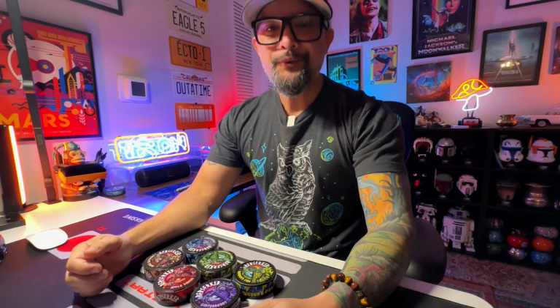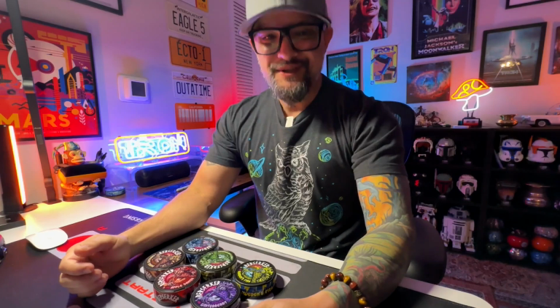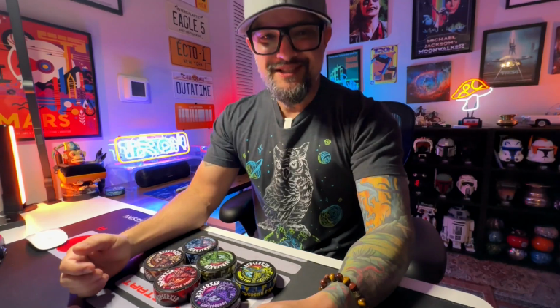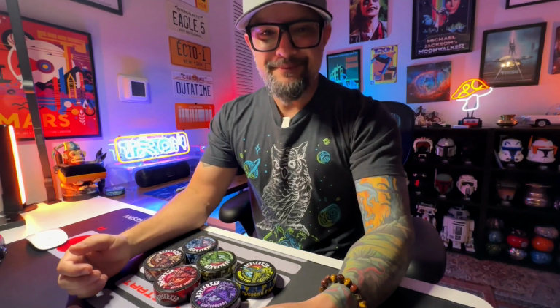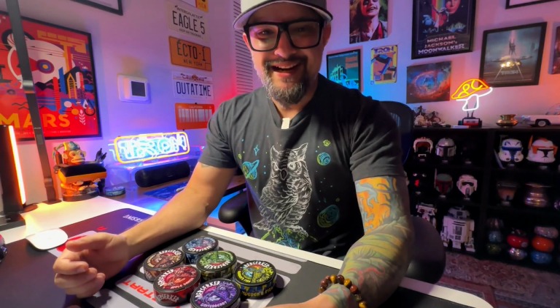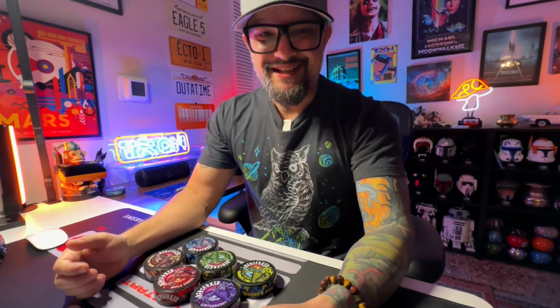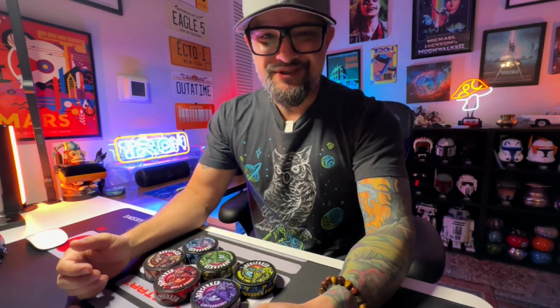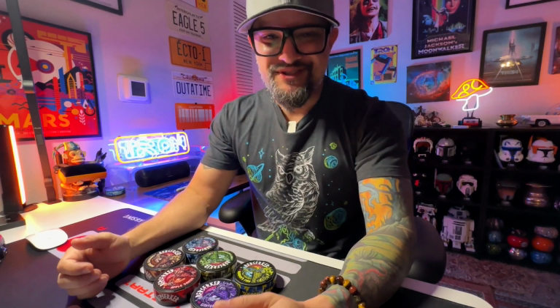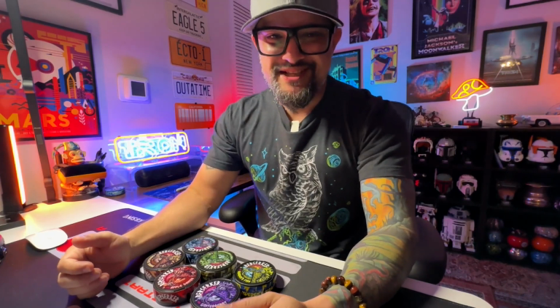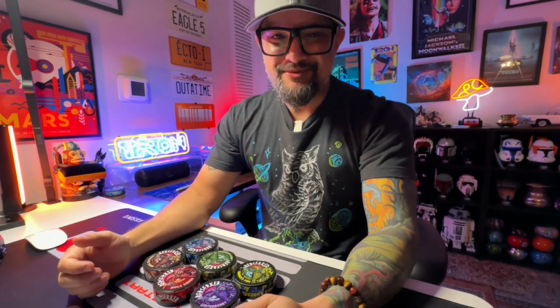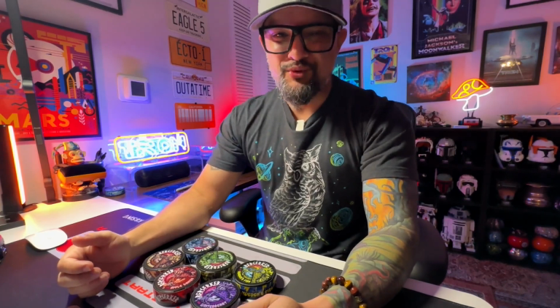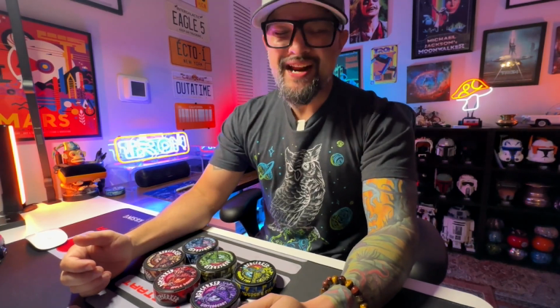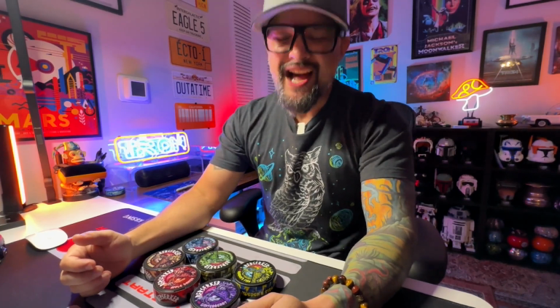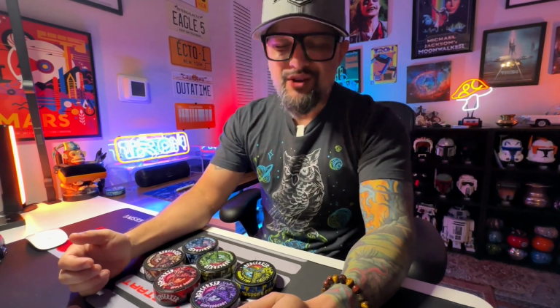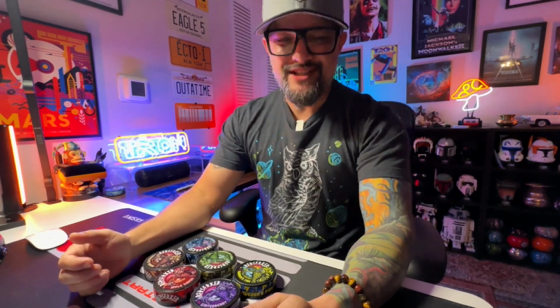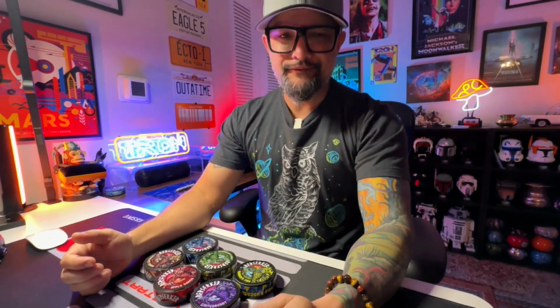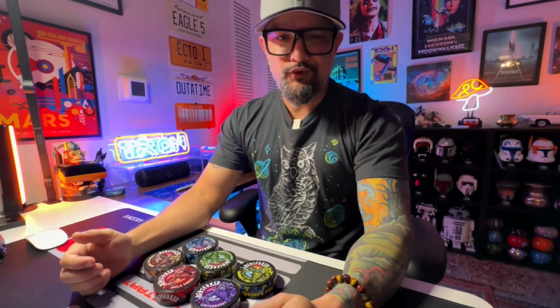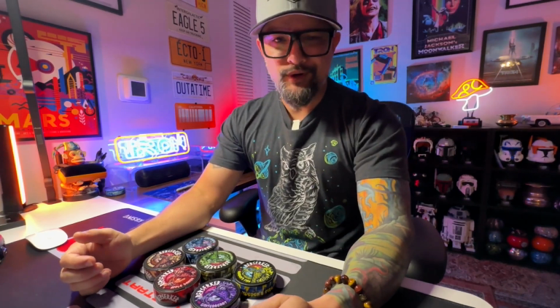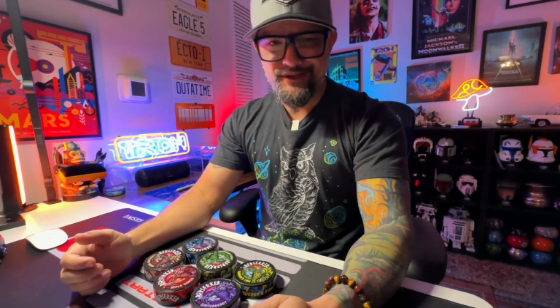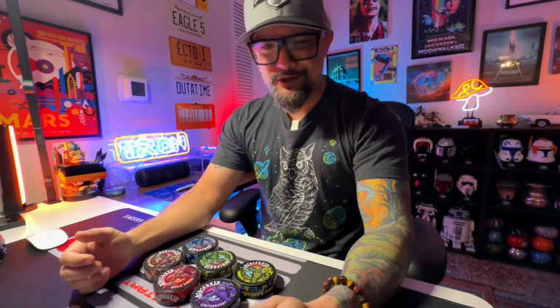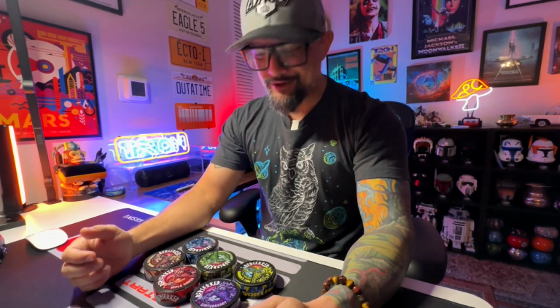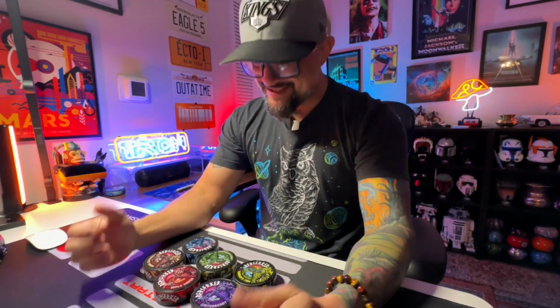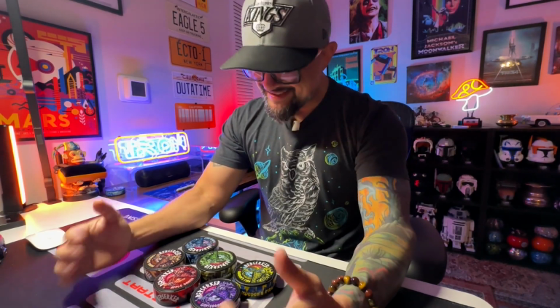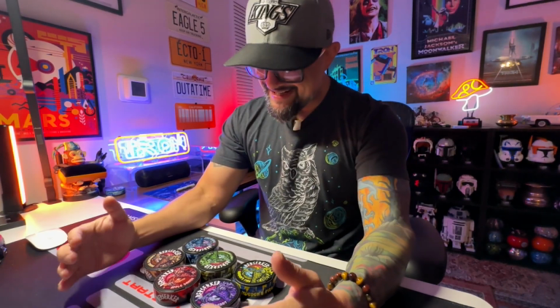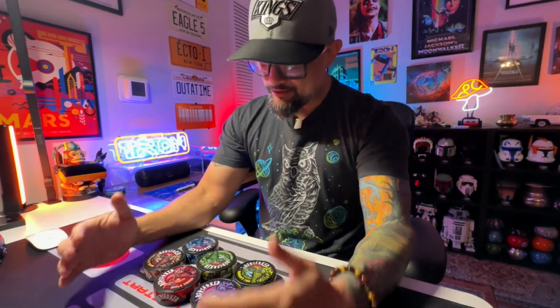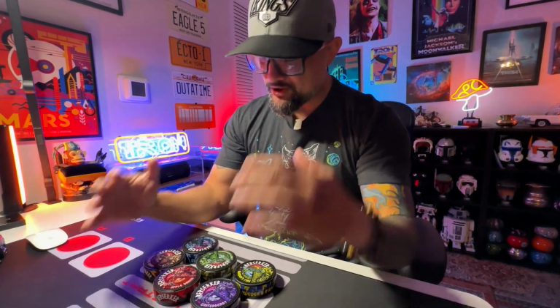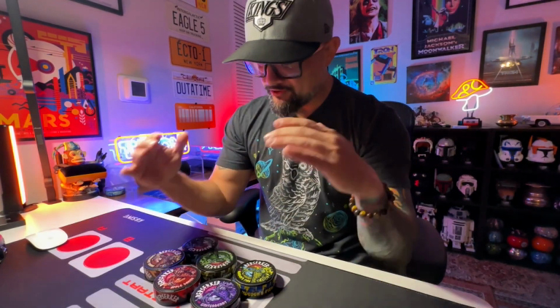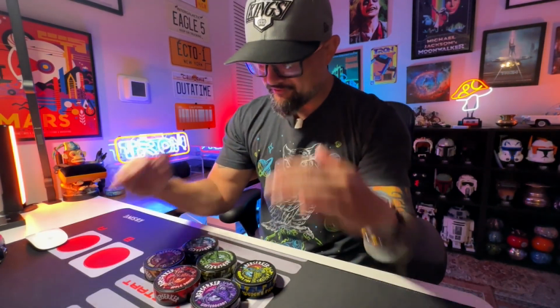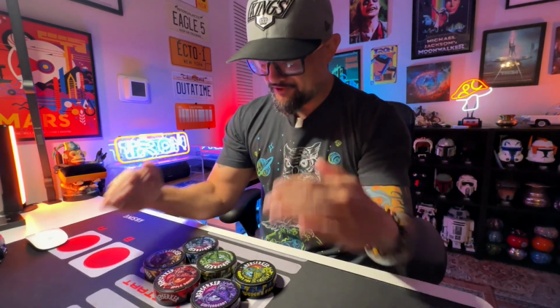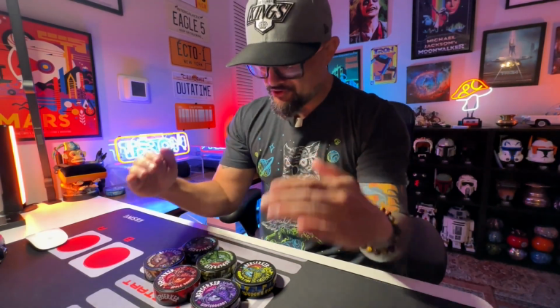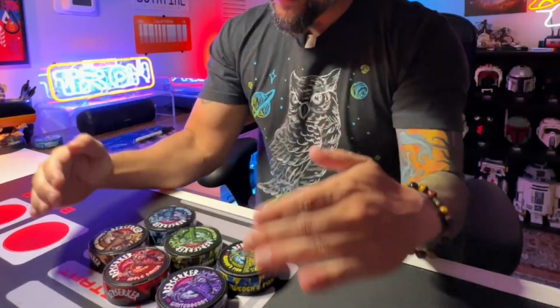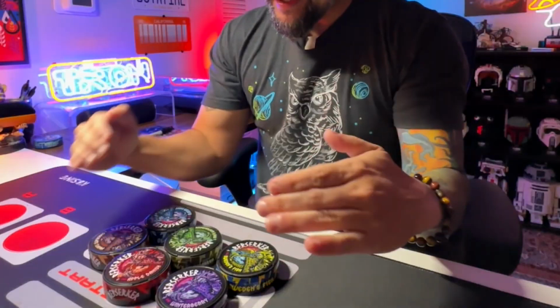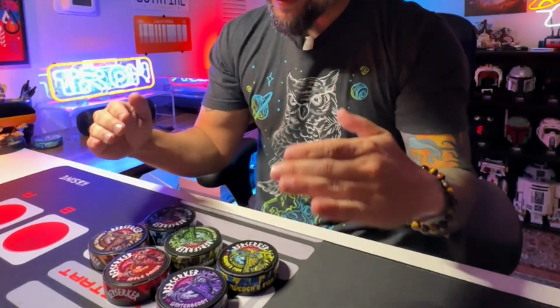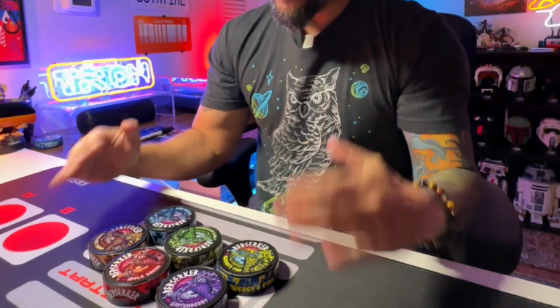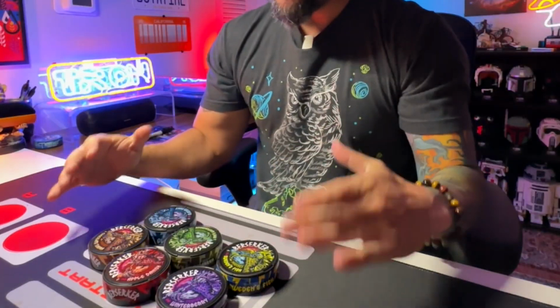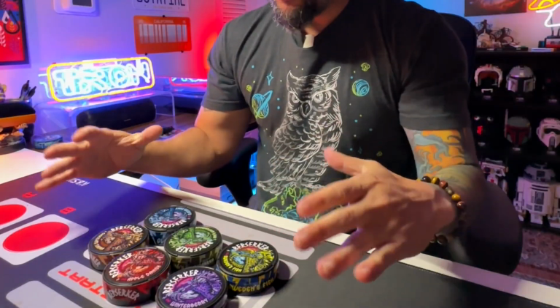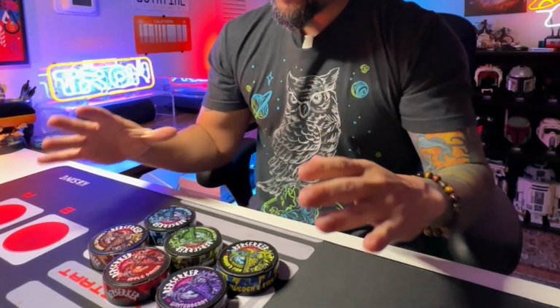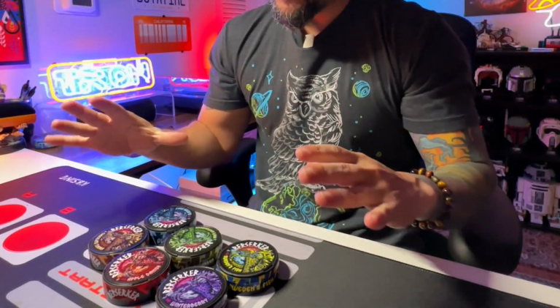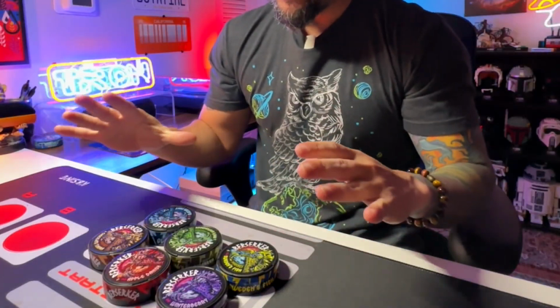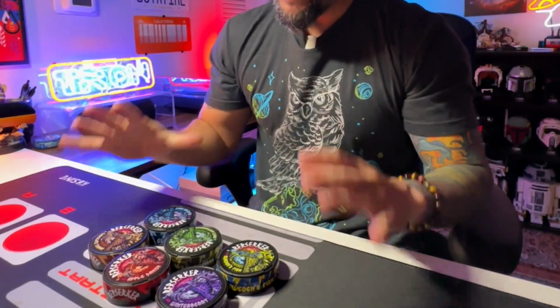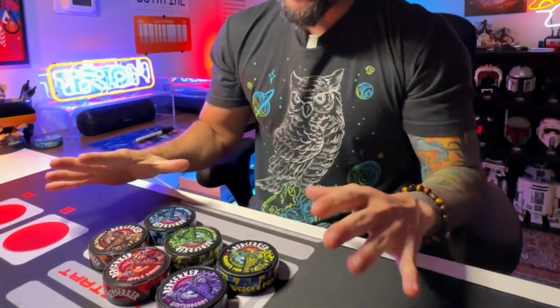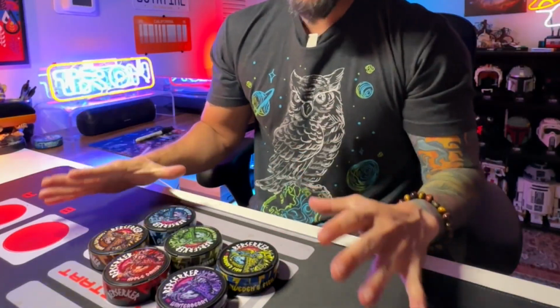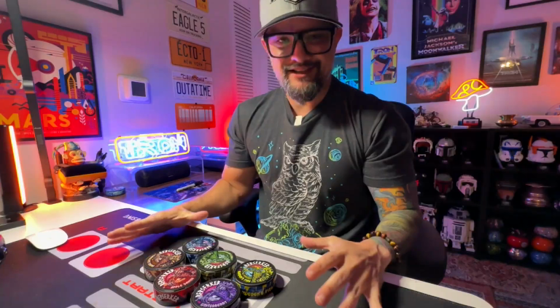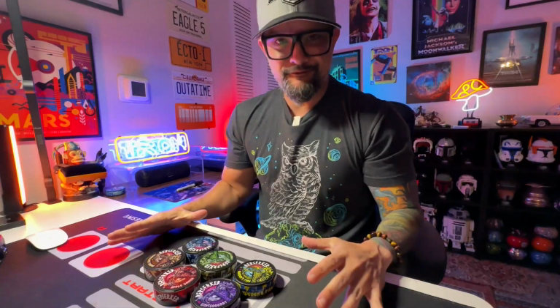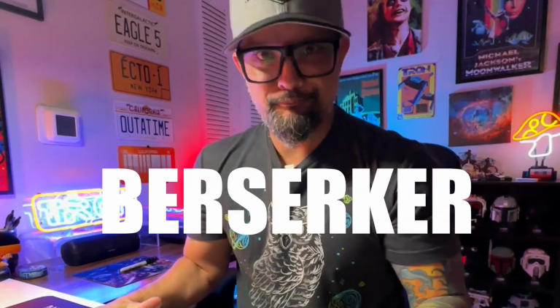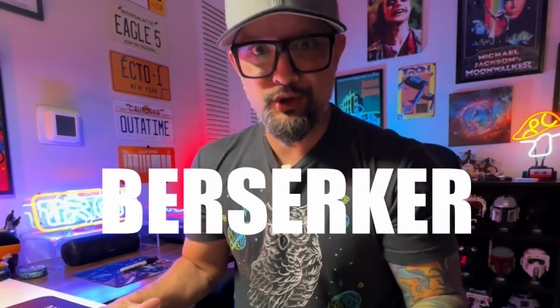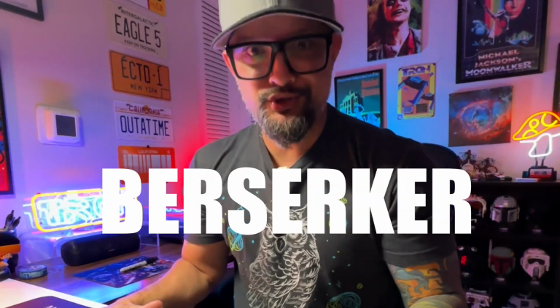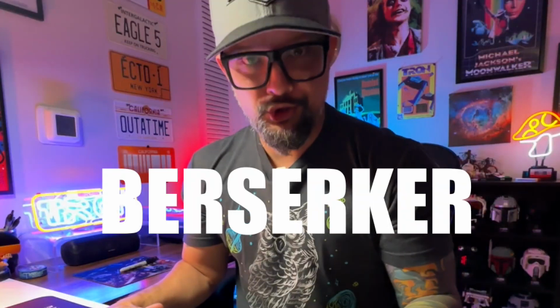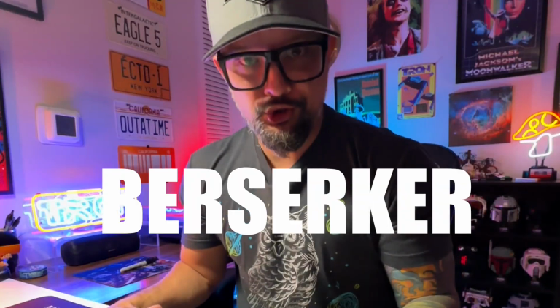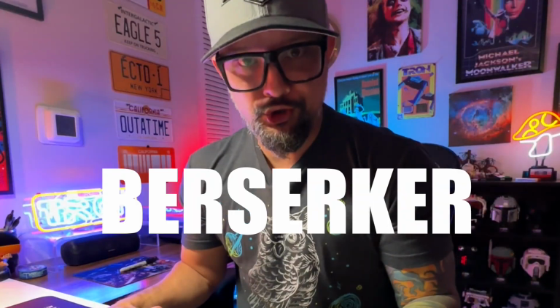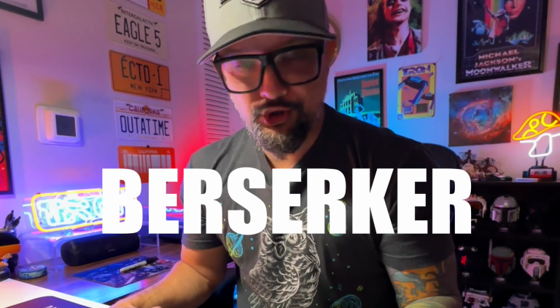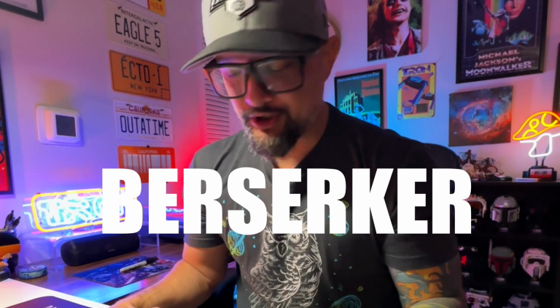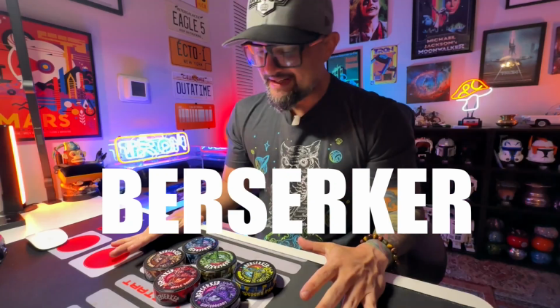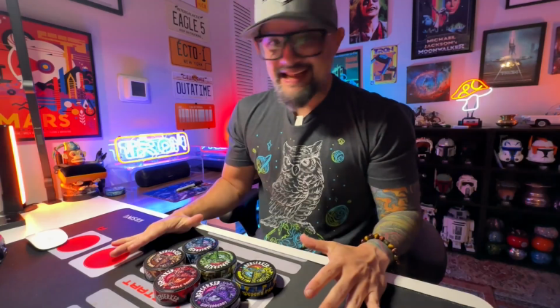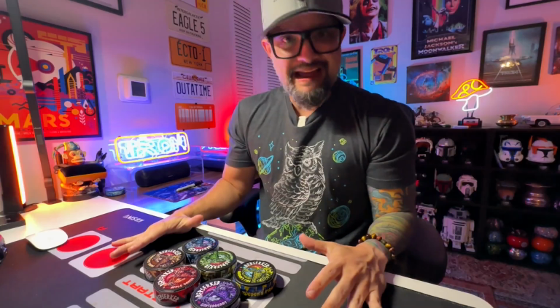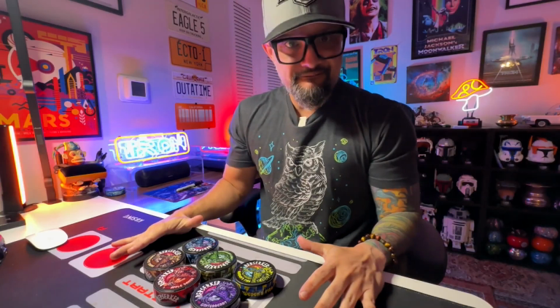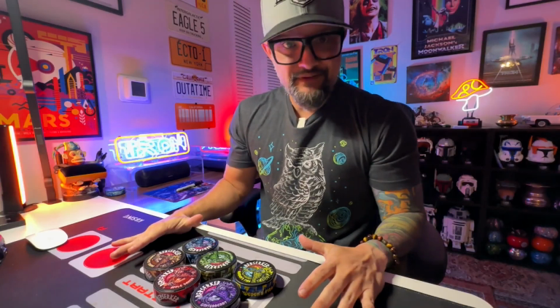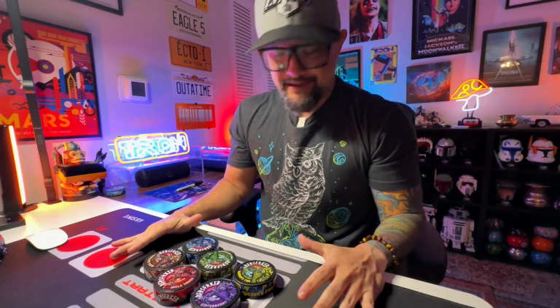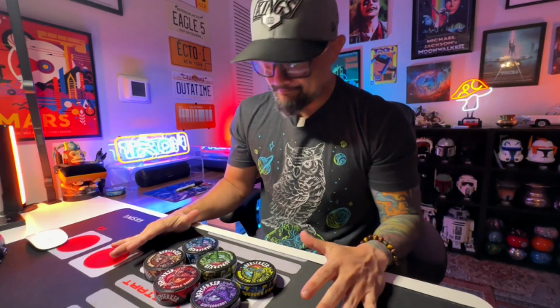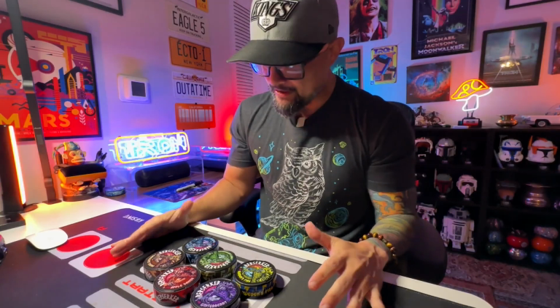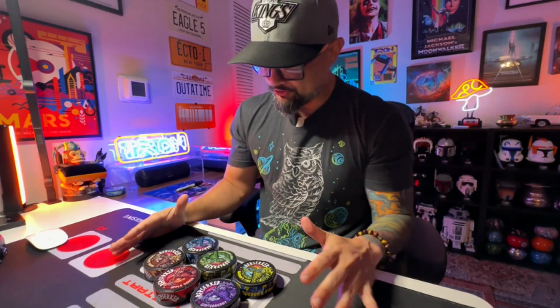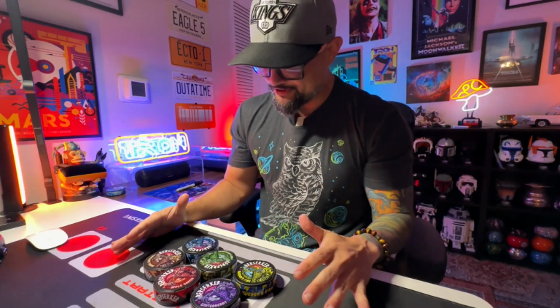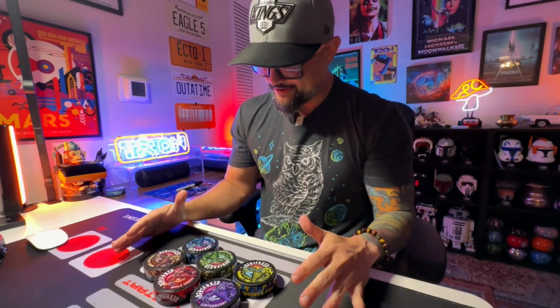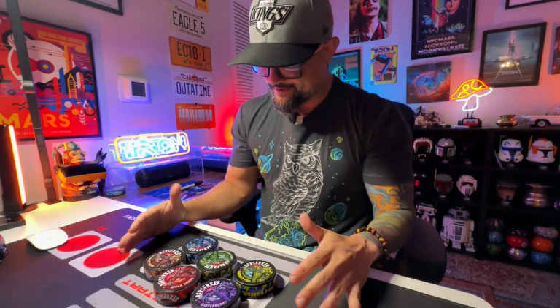What's up guys, Chris here. It's One. How's everyone doing? Today we're gonna review six different cans of Berserker Caffeine pouches.